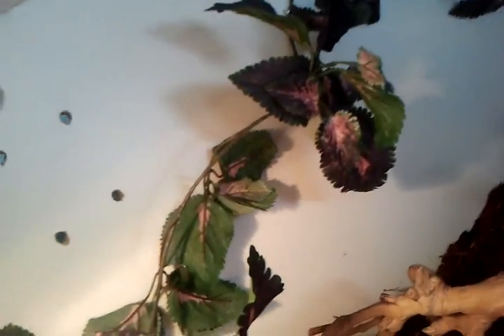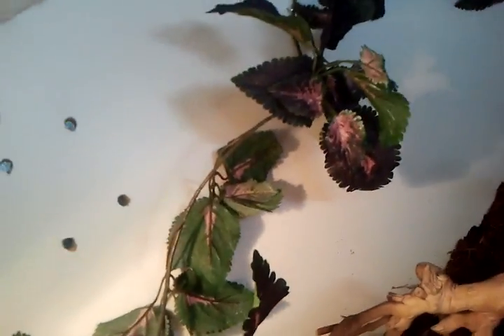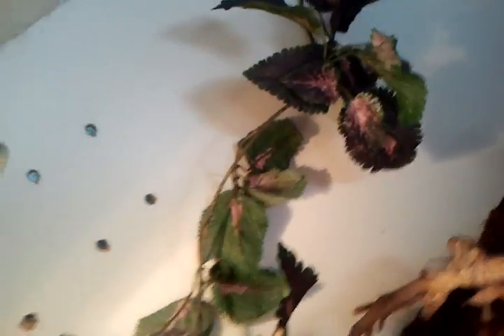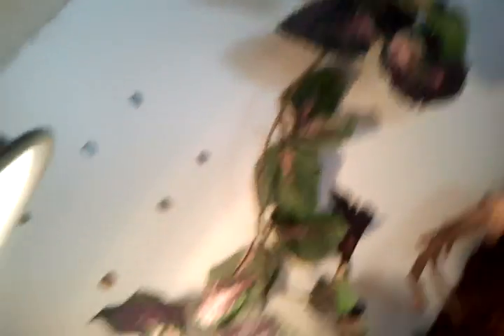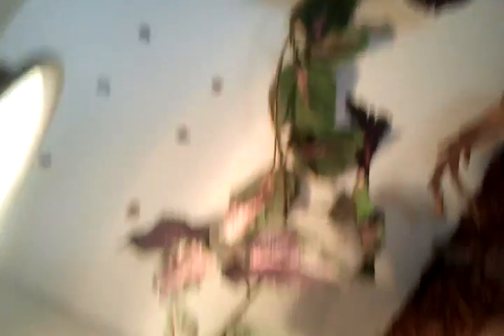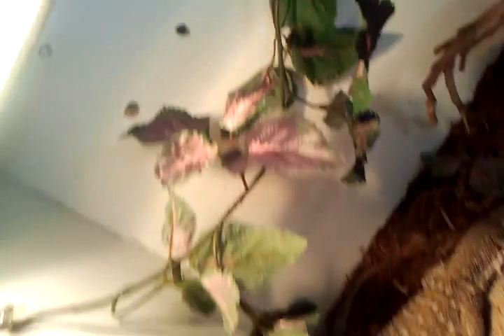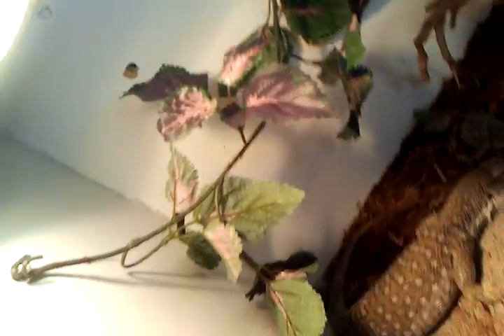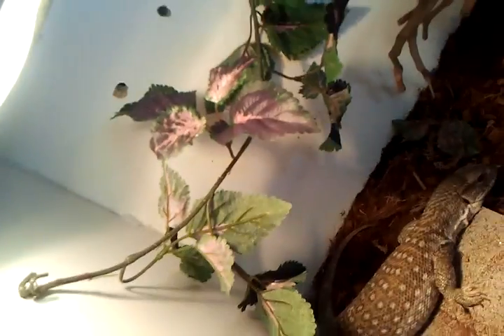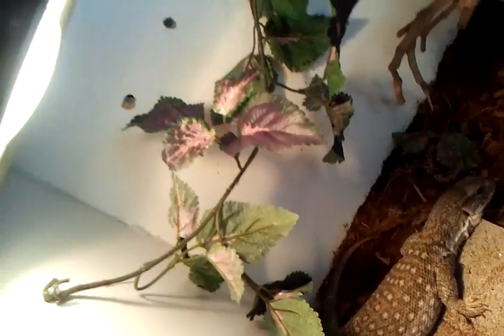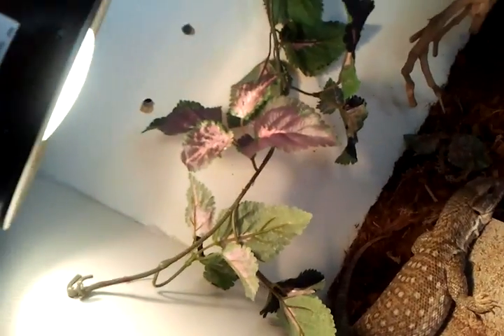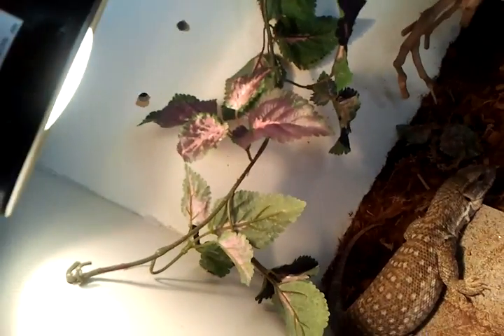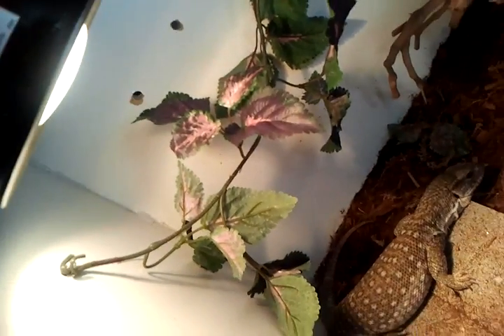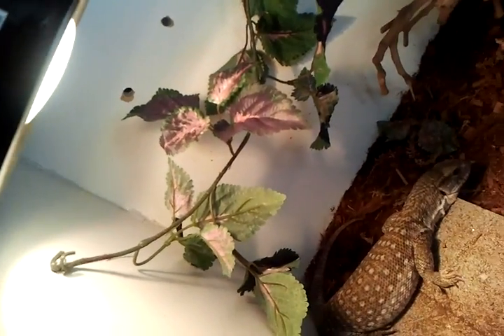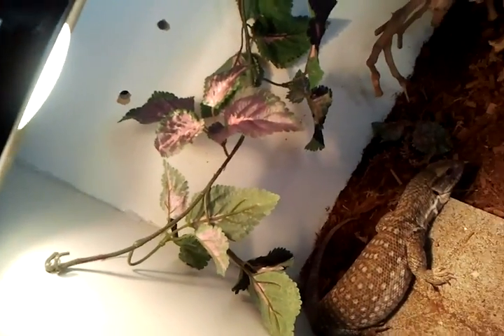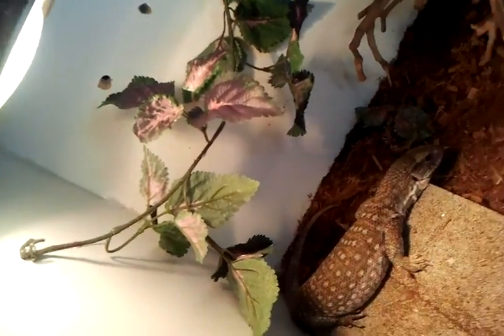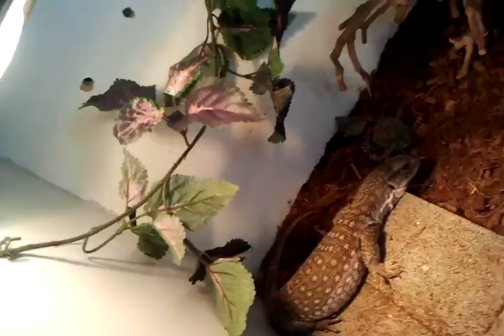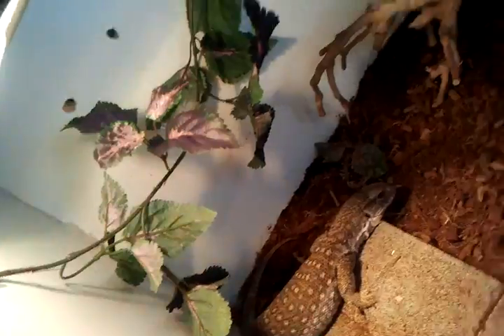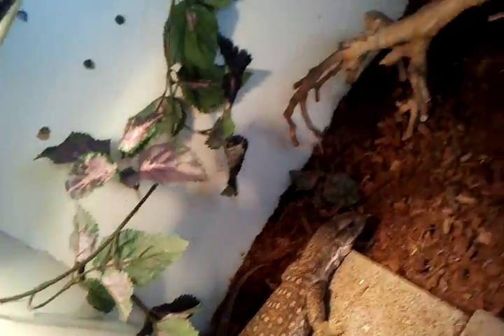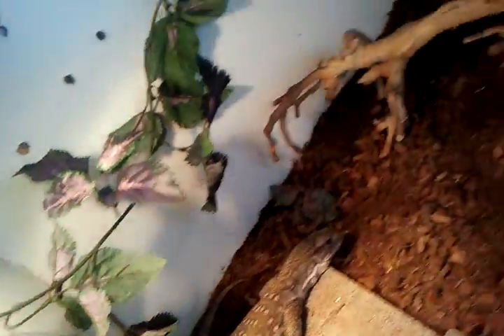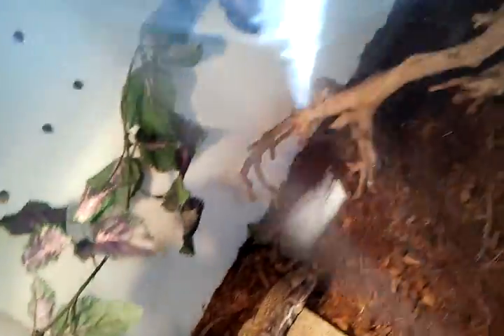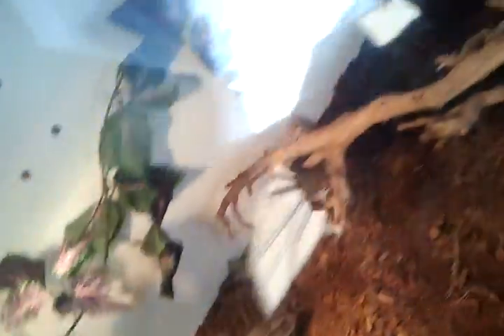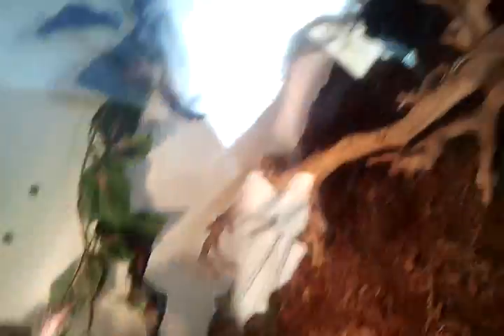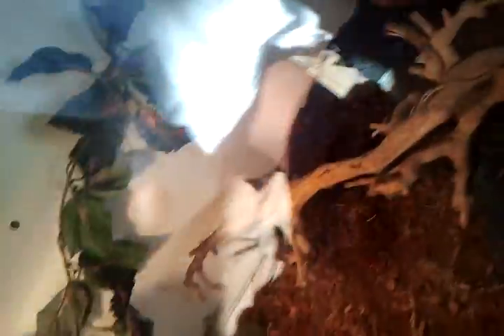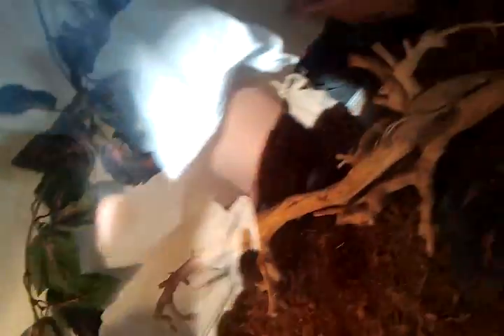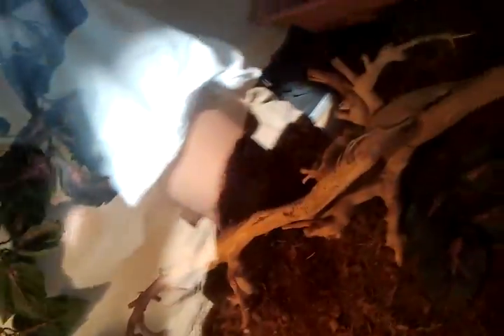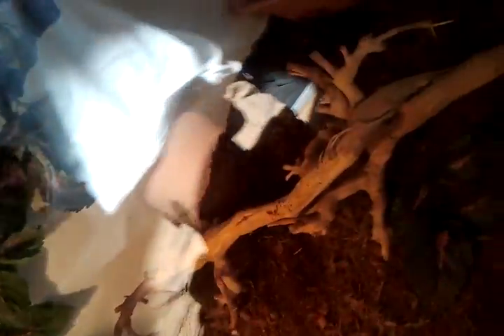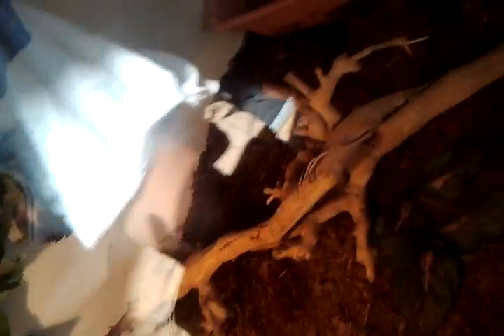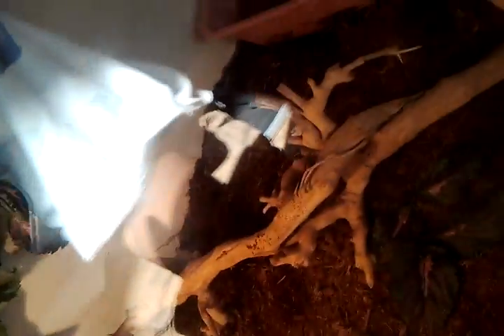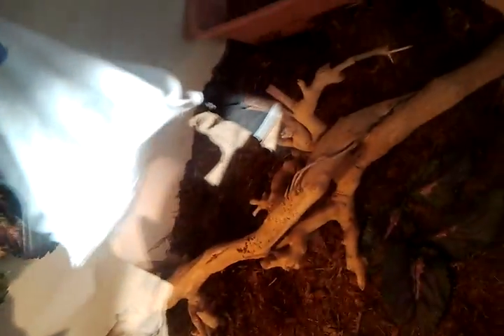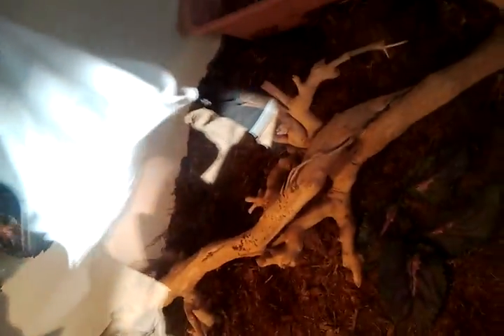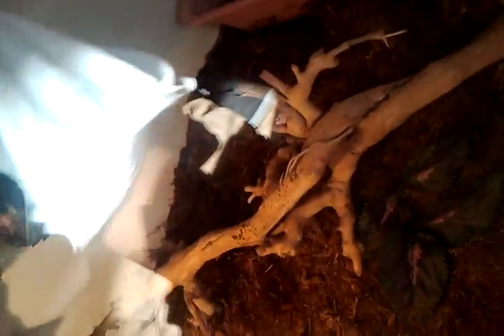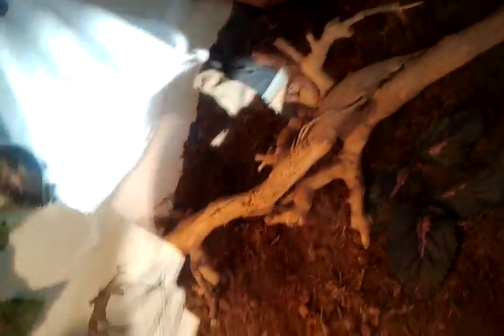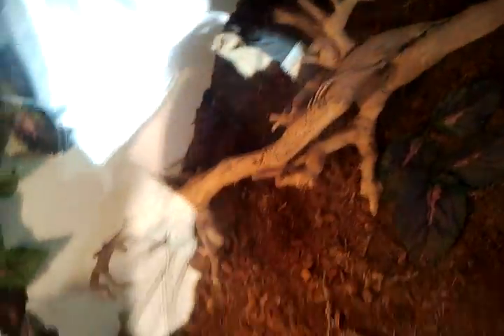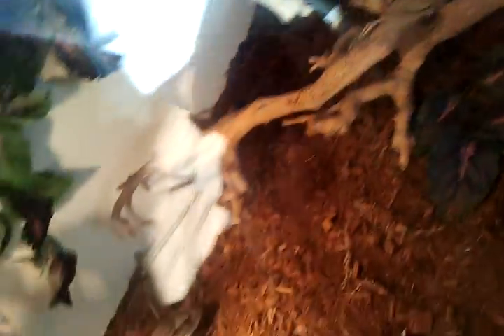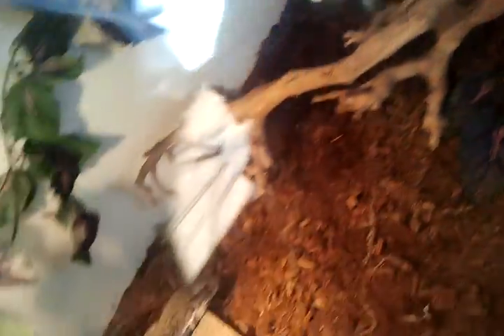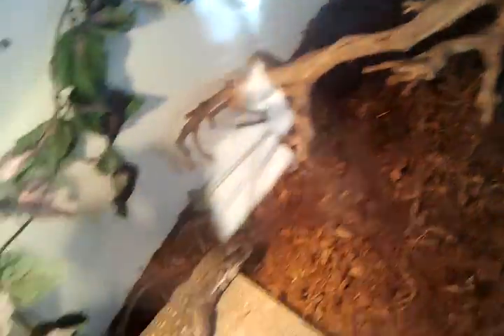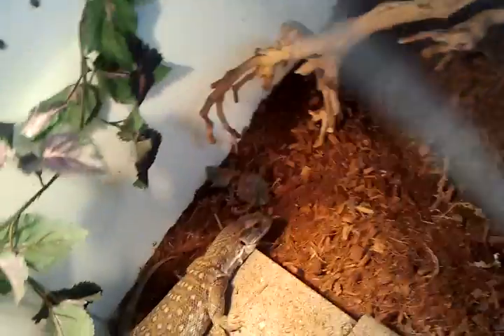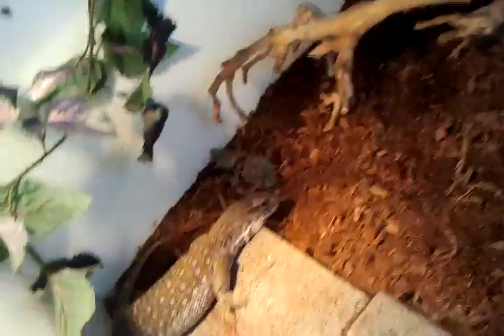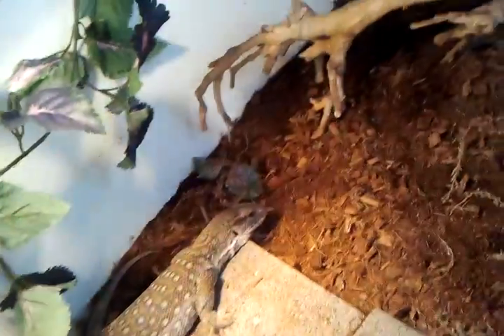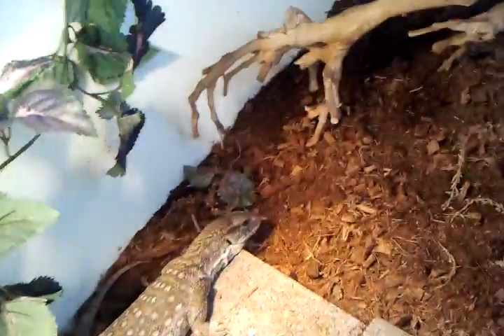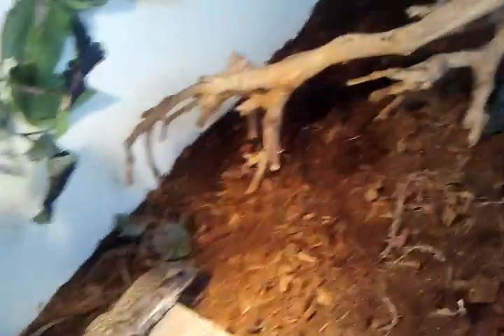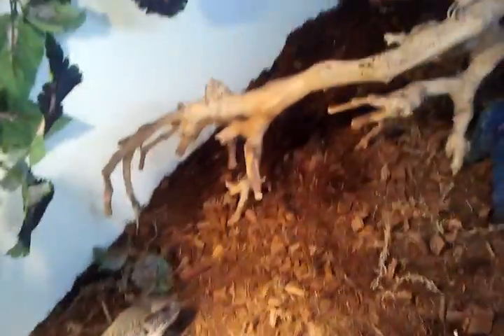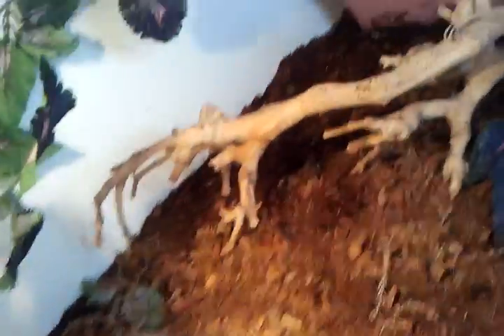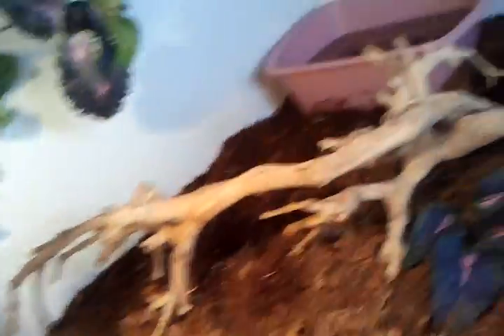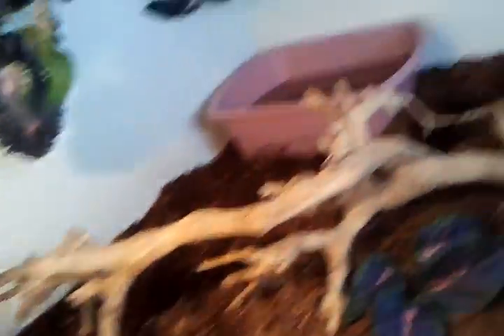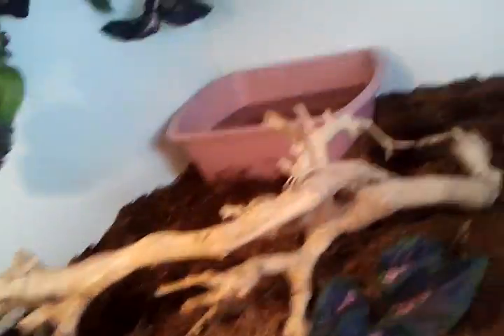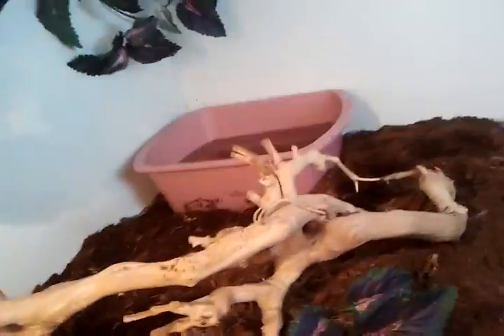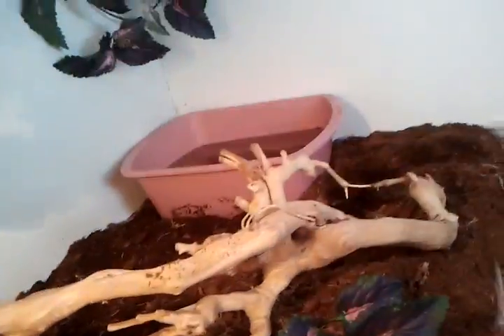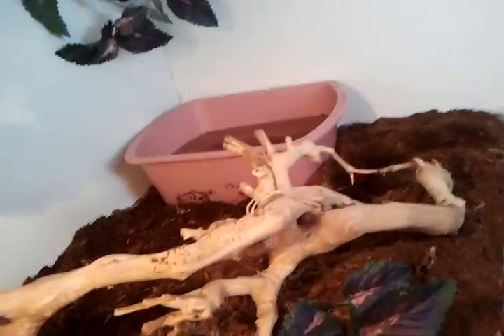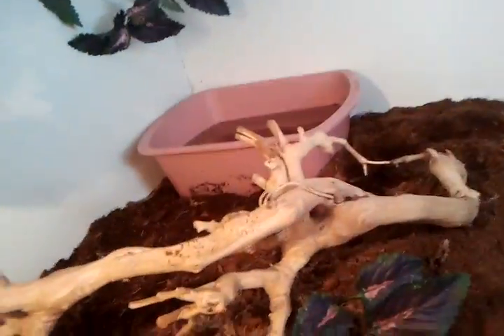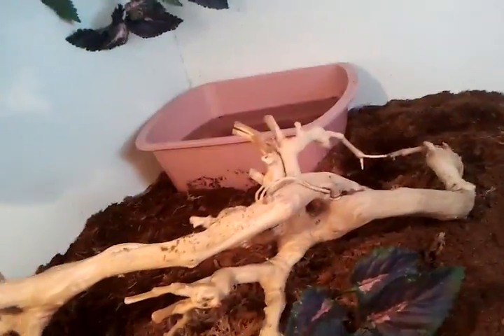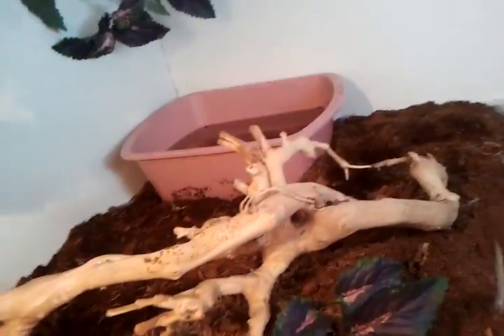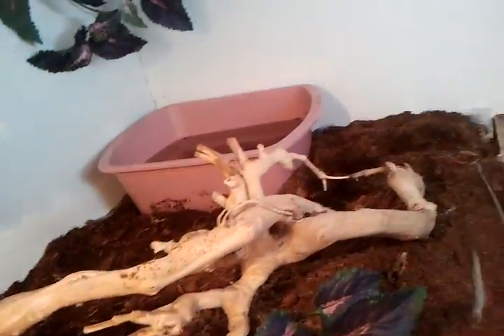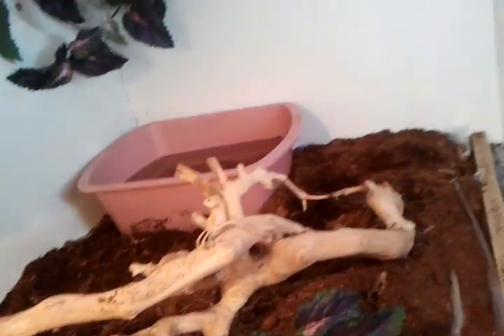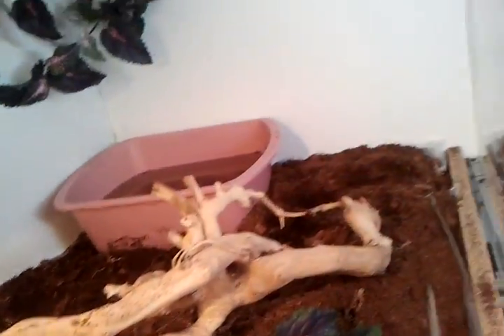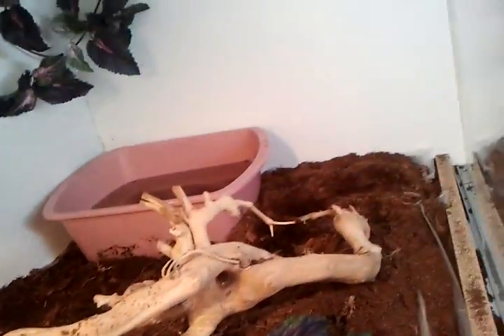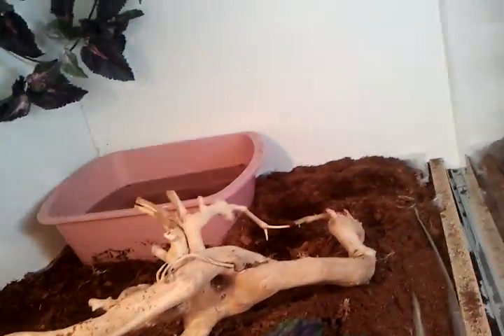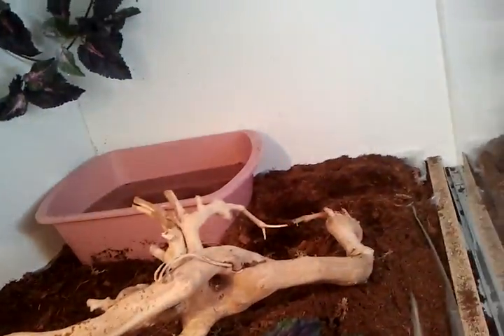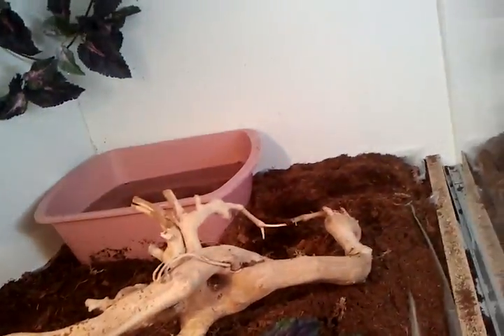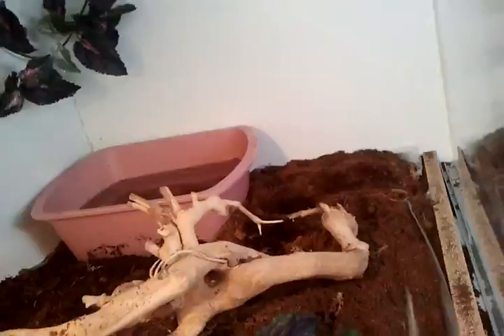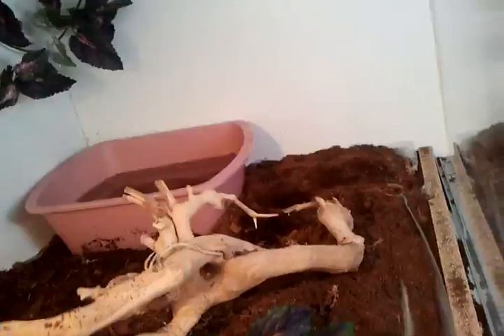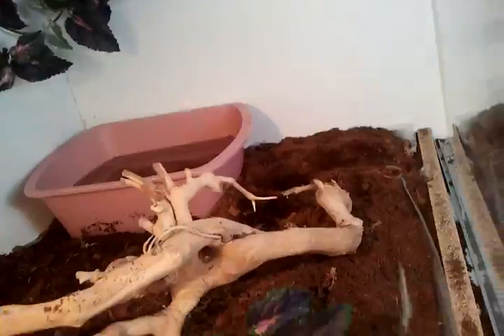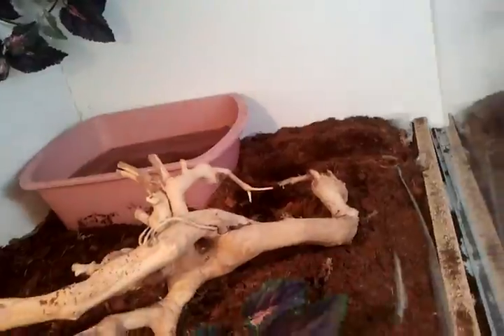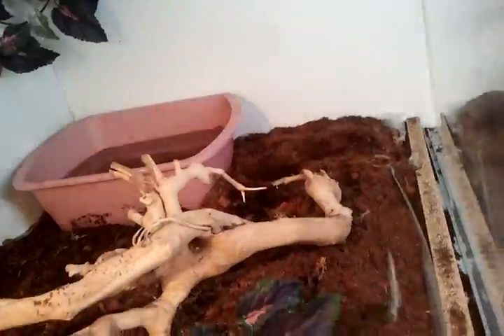He has his Fluker's mercury vapor bulb, a vine right there, and a branch. He also has his water dish.